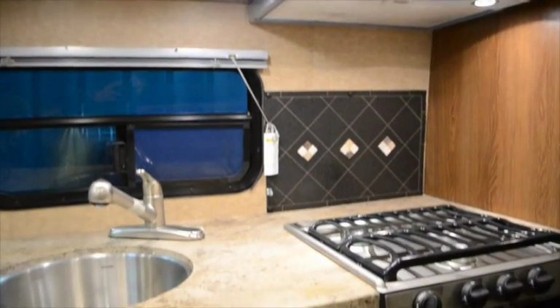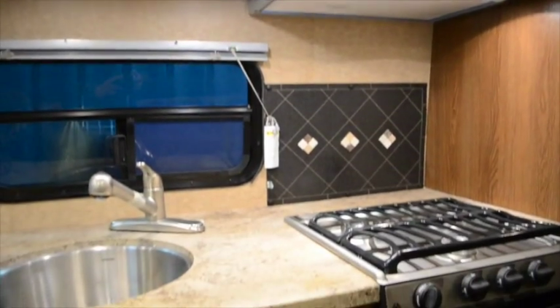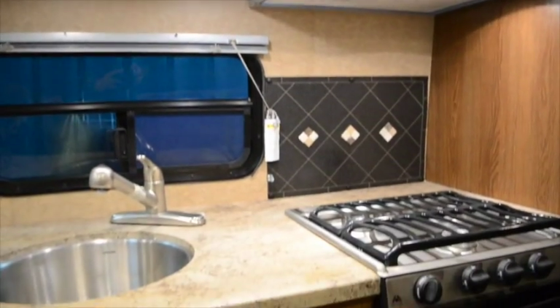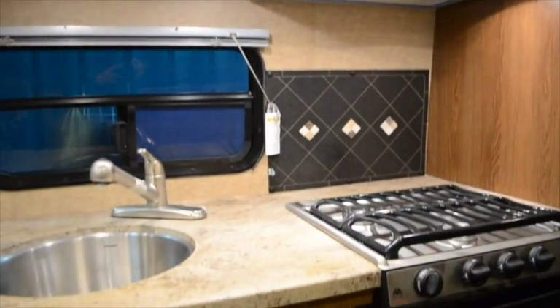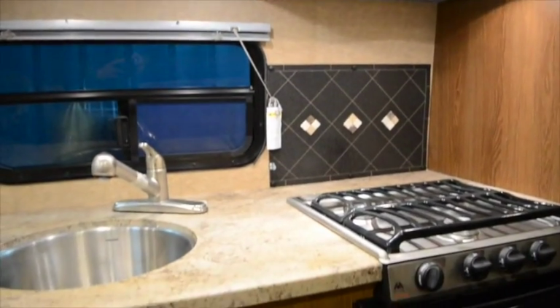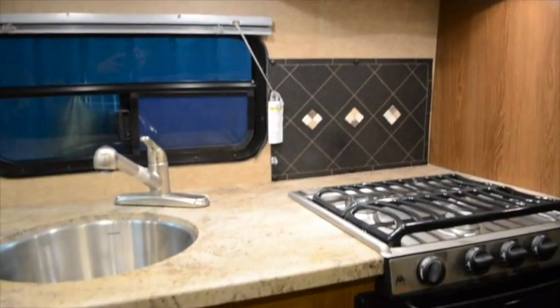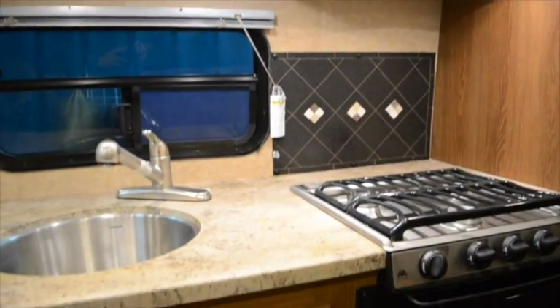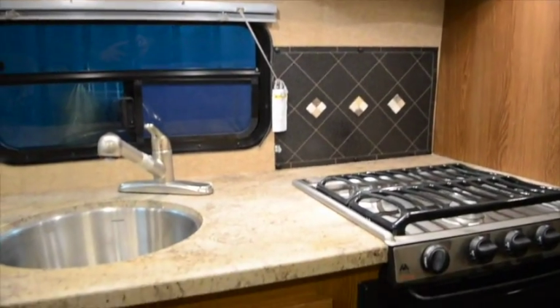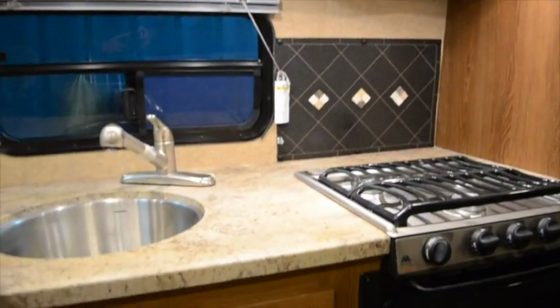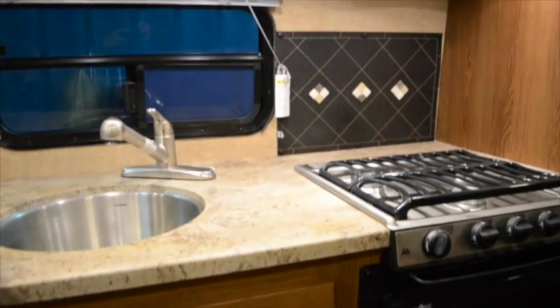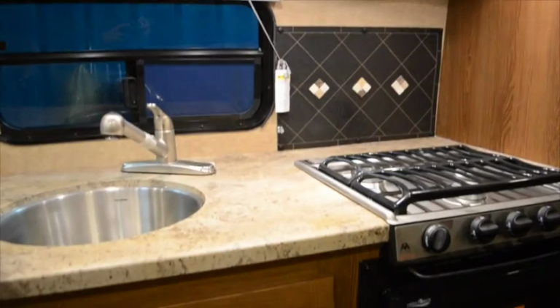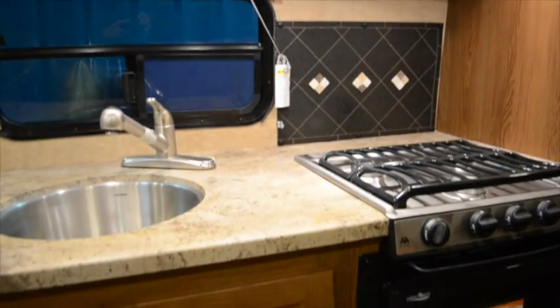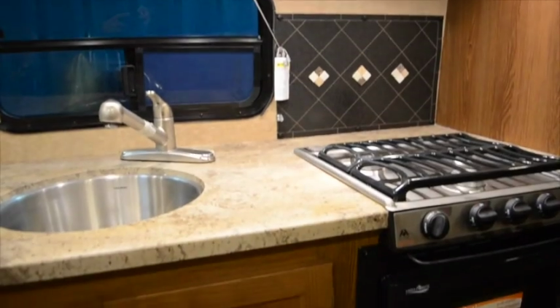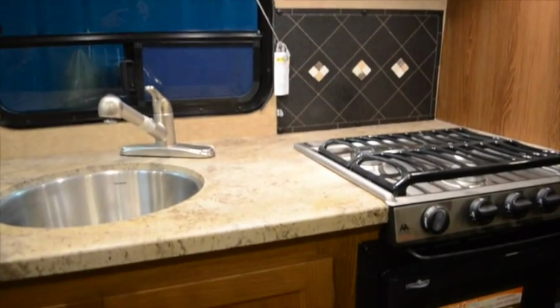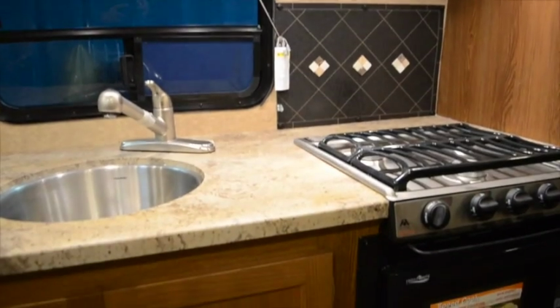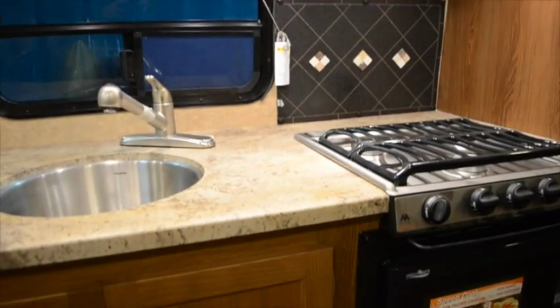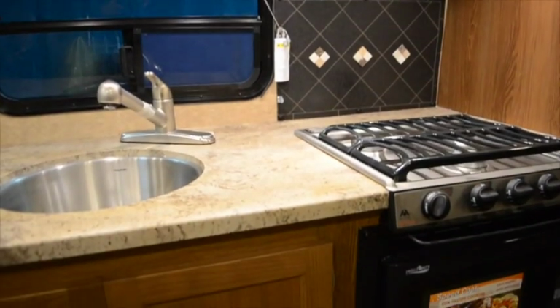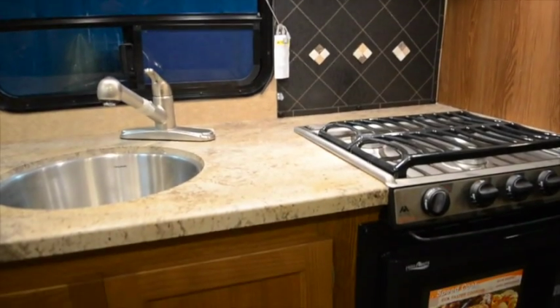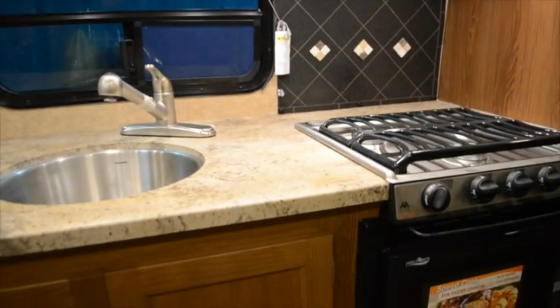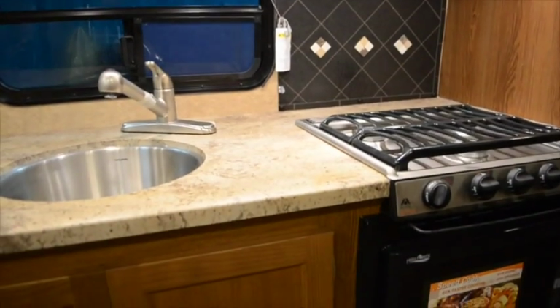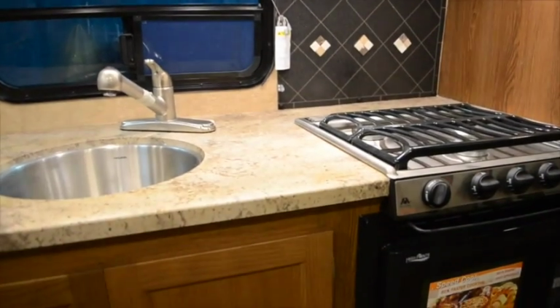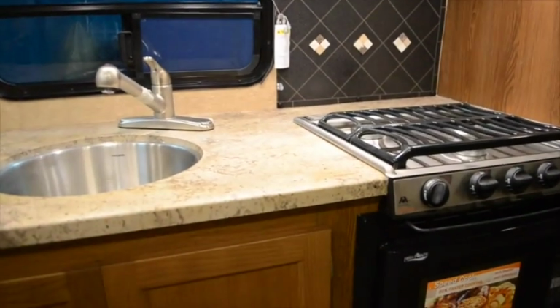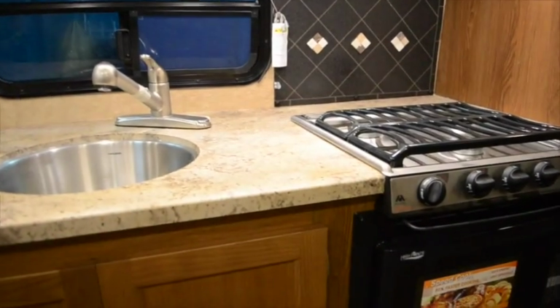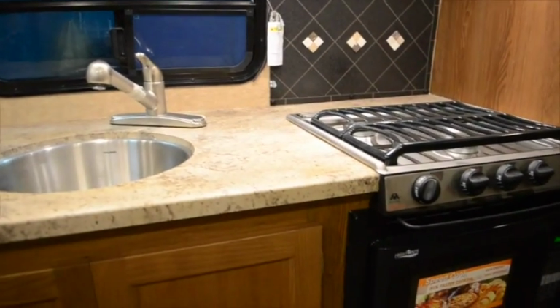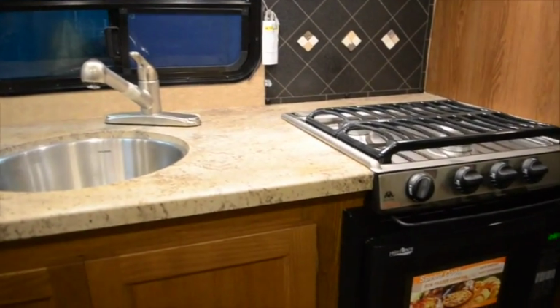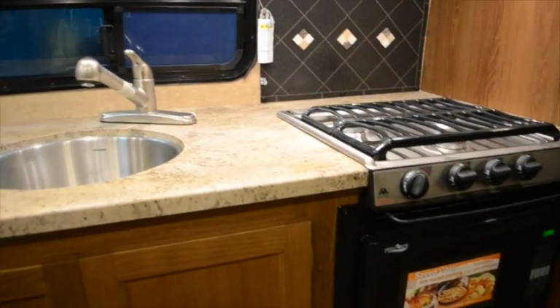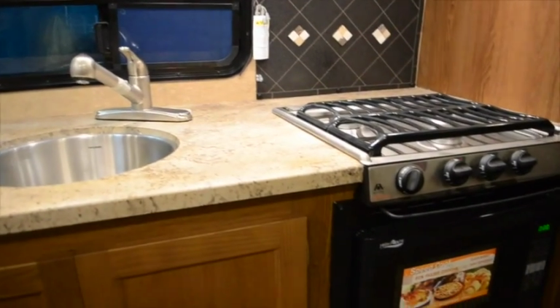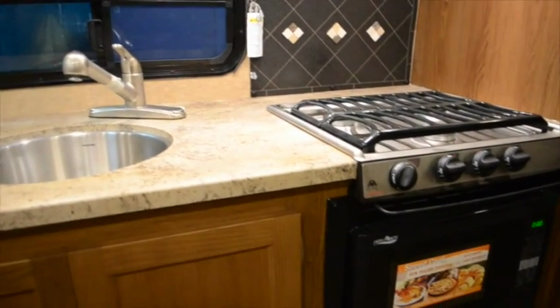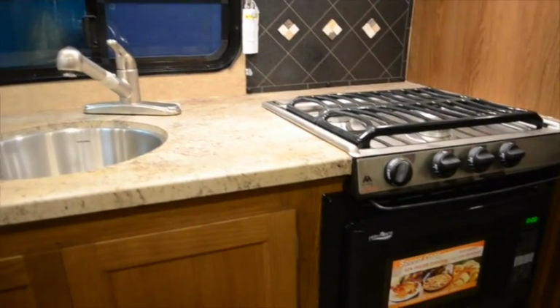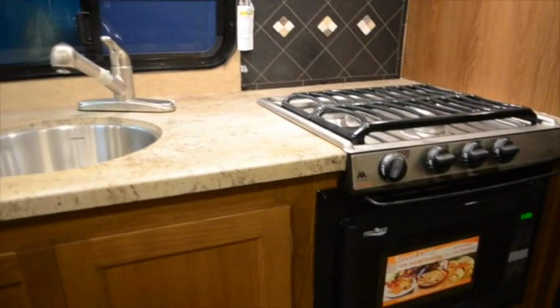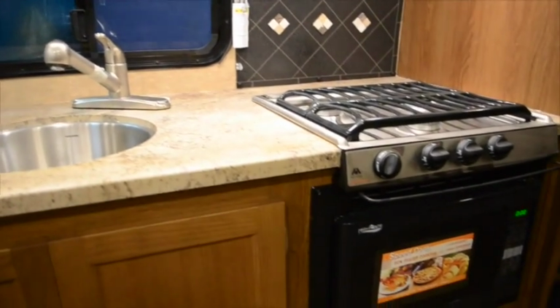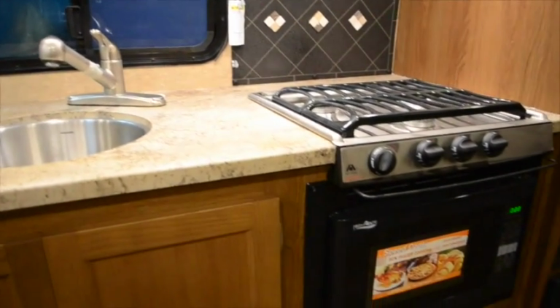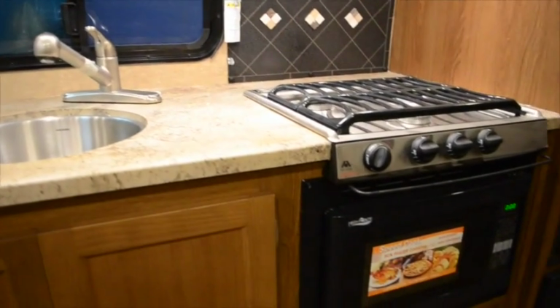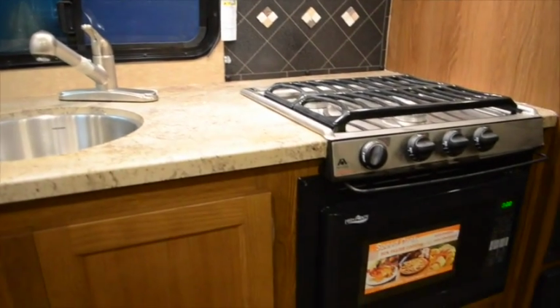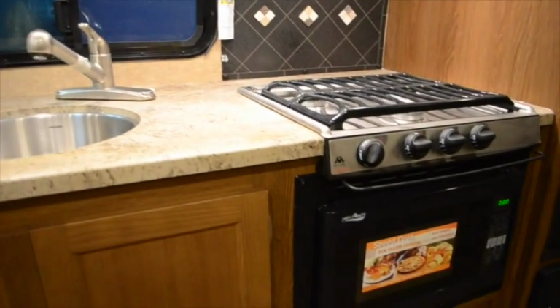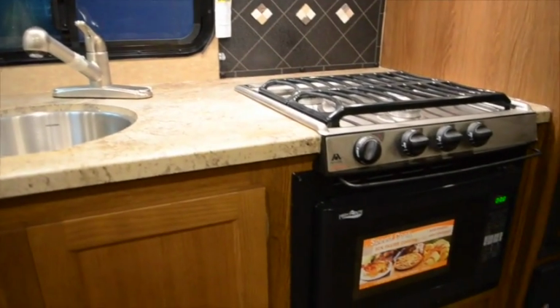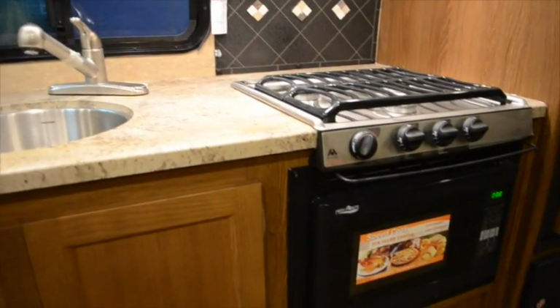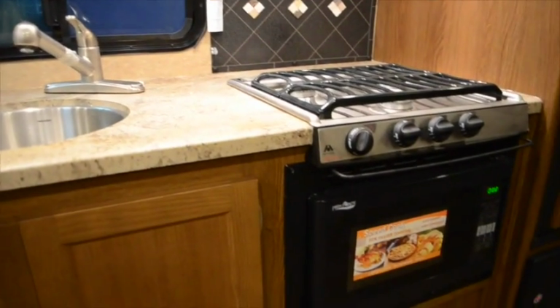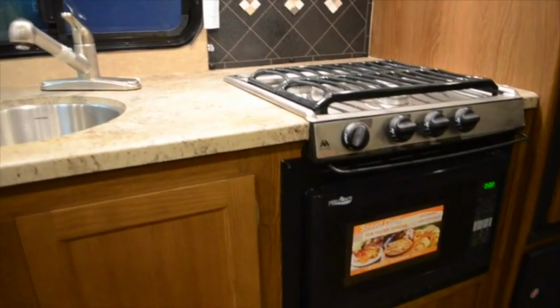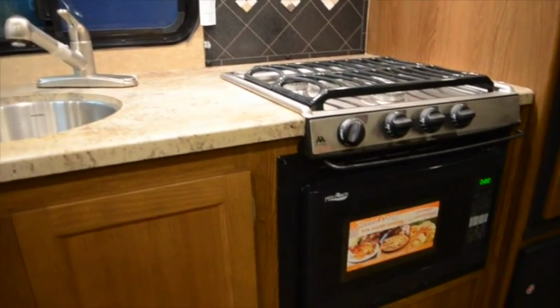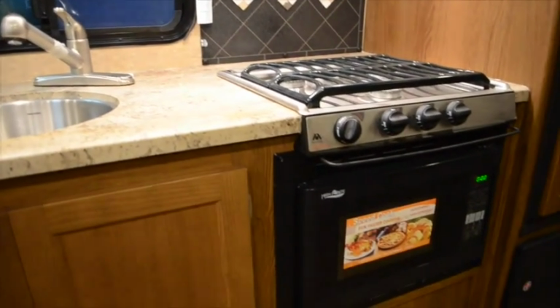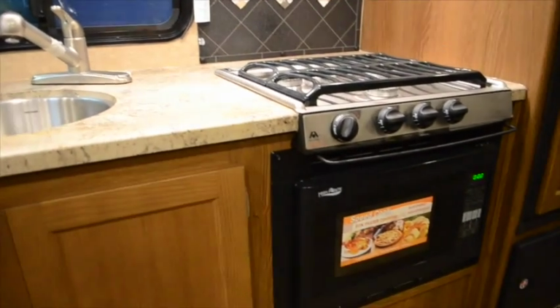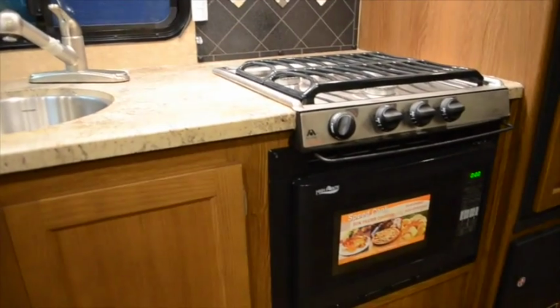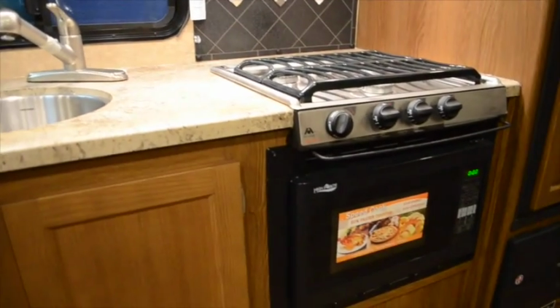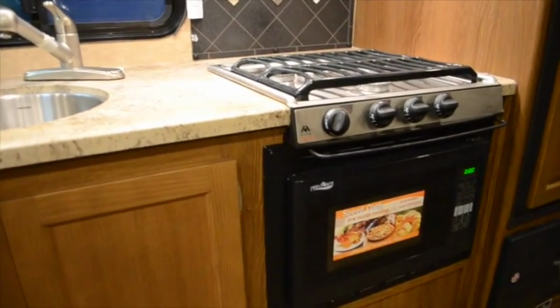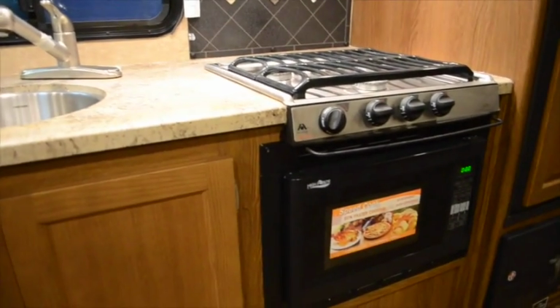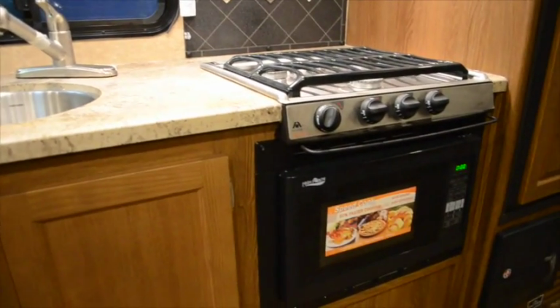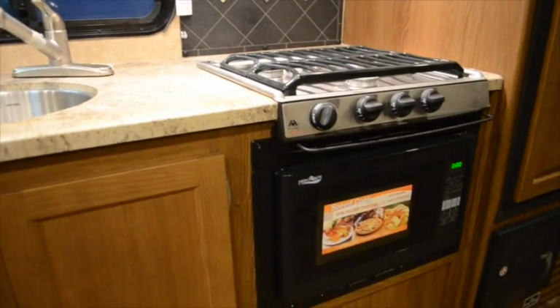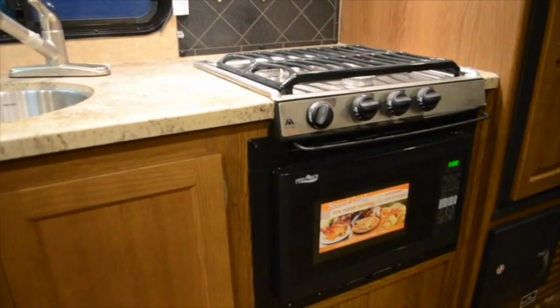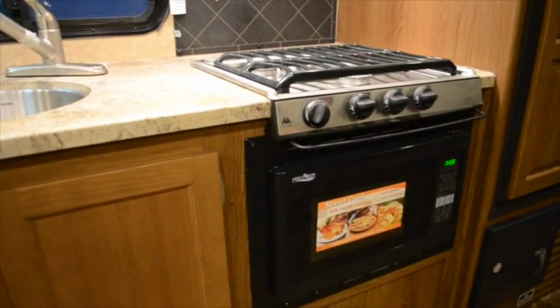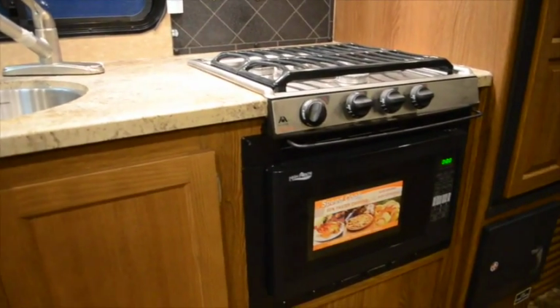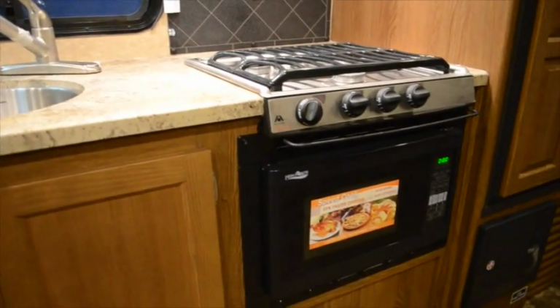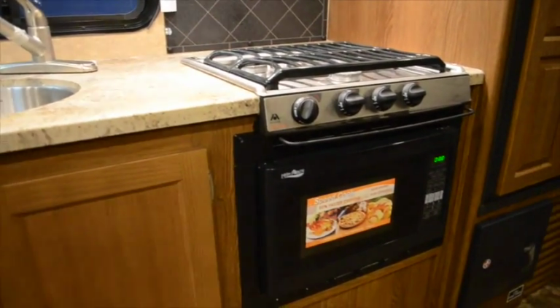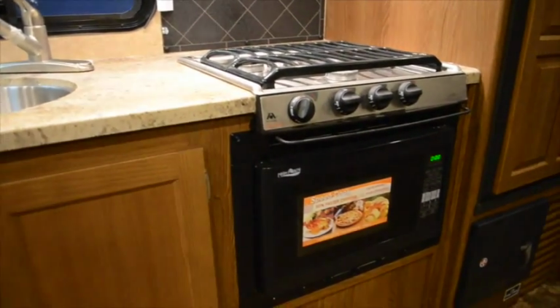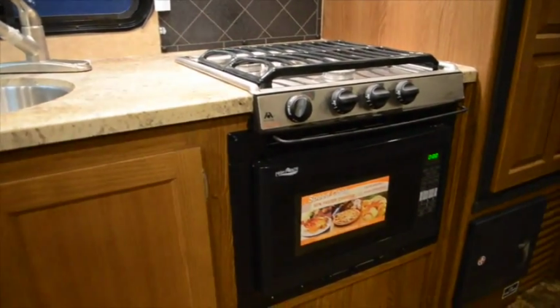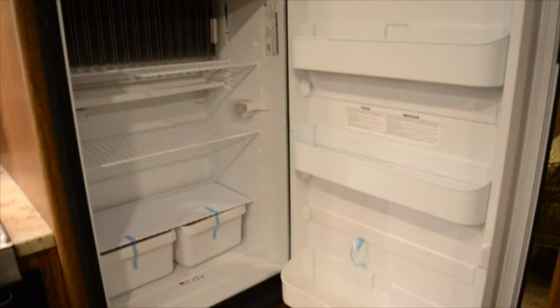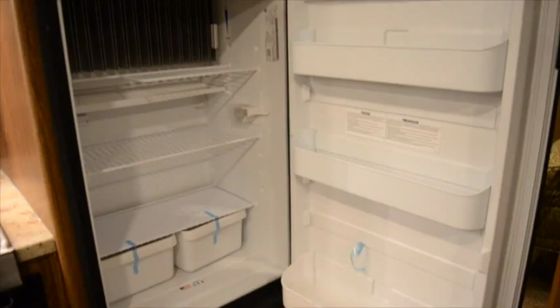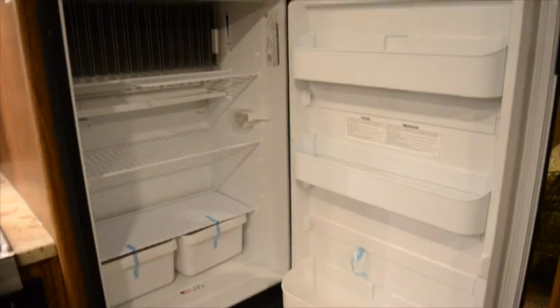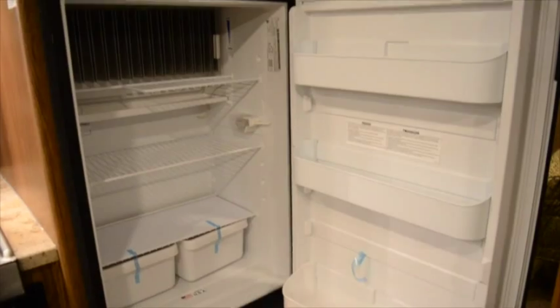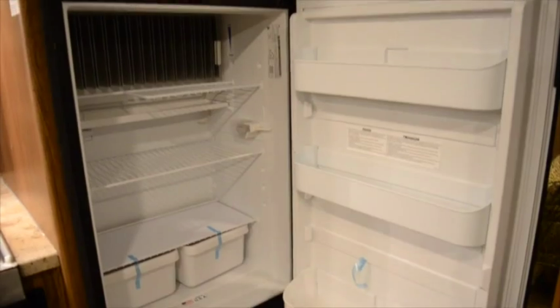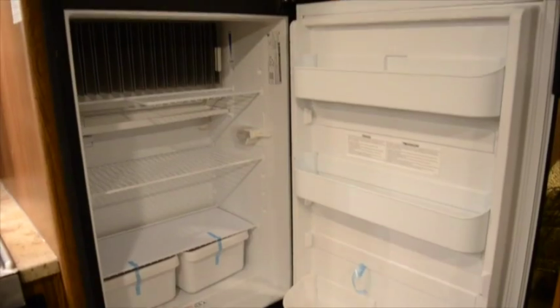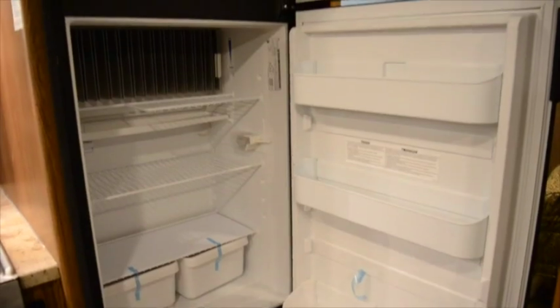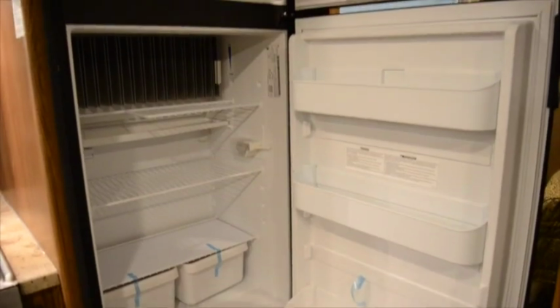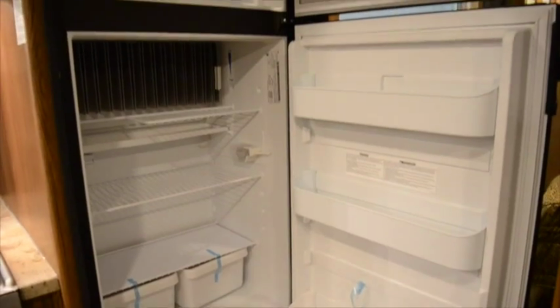Your kitchen has a circular sink and a three burner range above a convection microwave and a two door refrigerator.